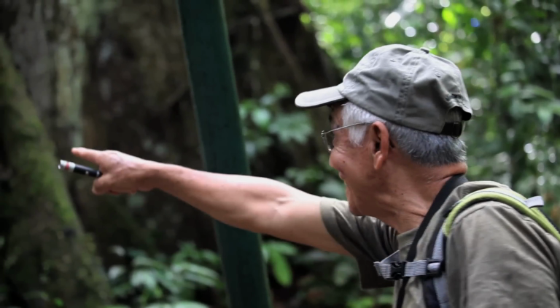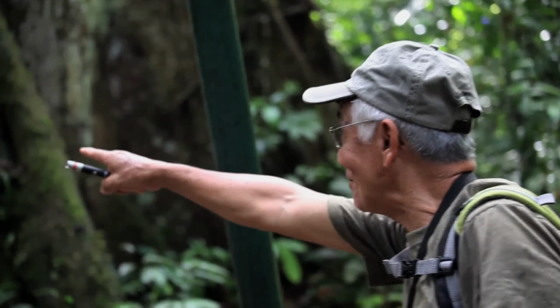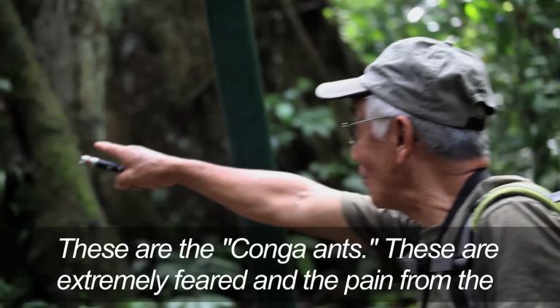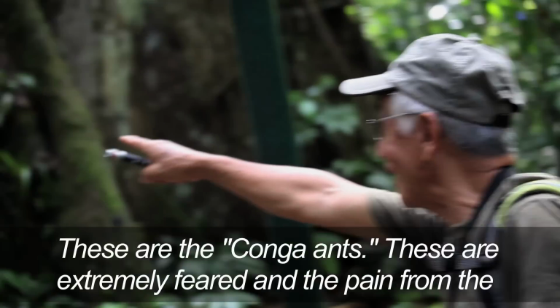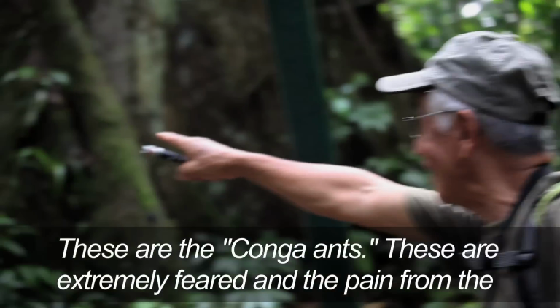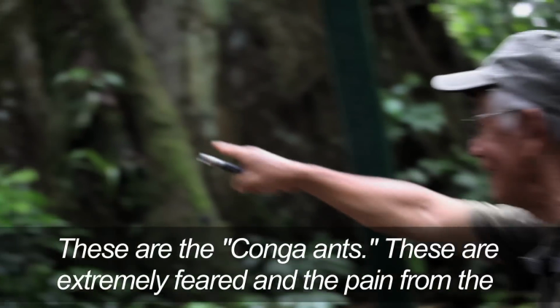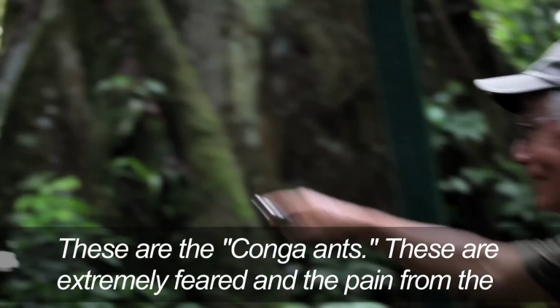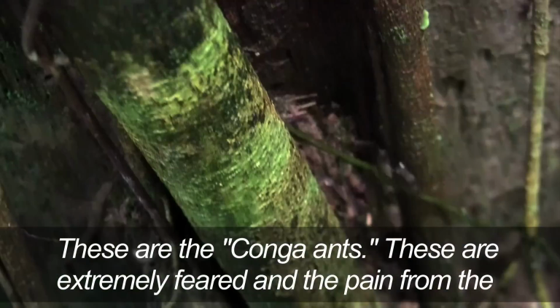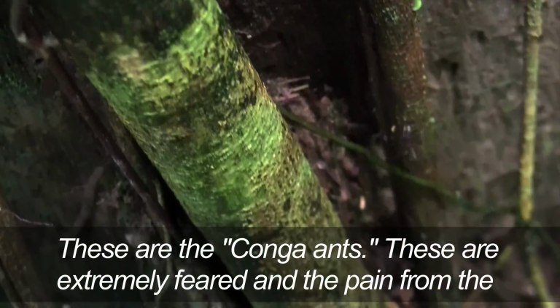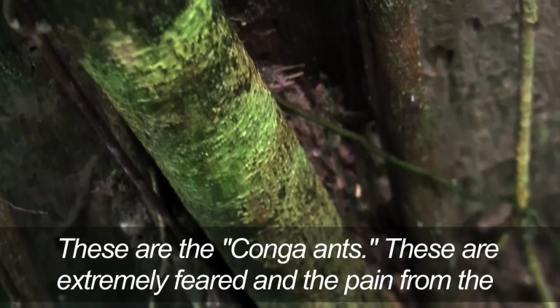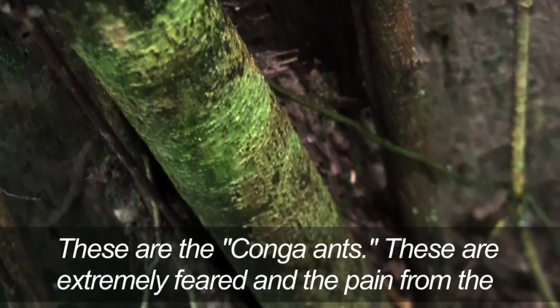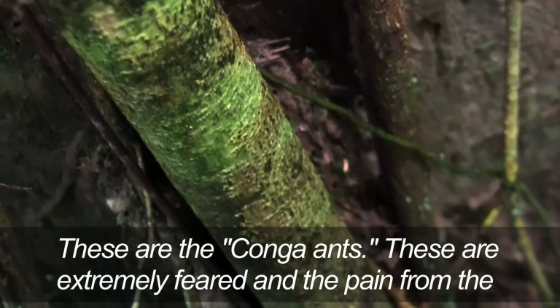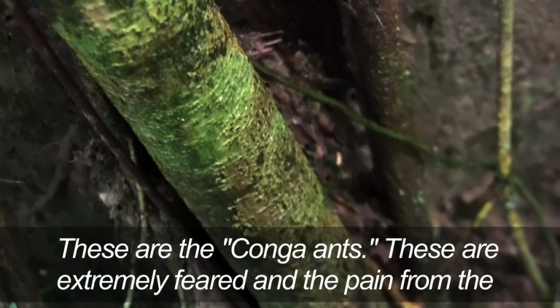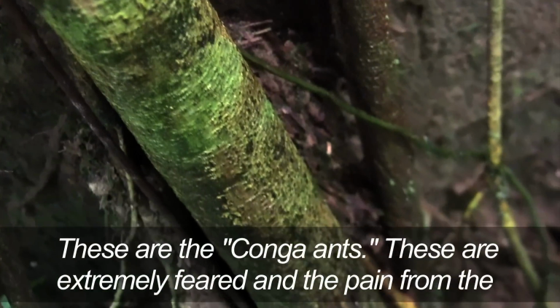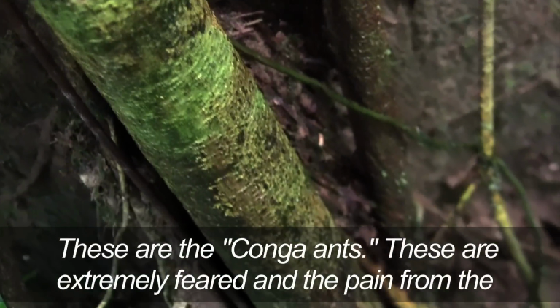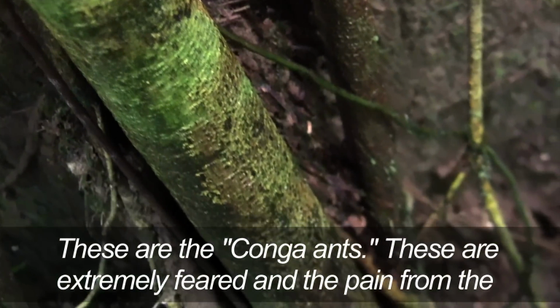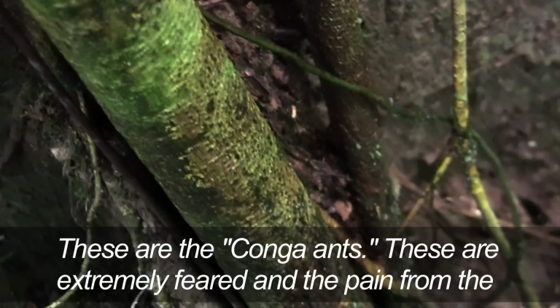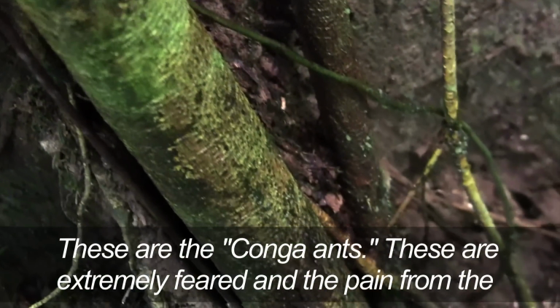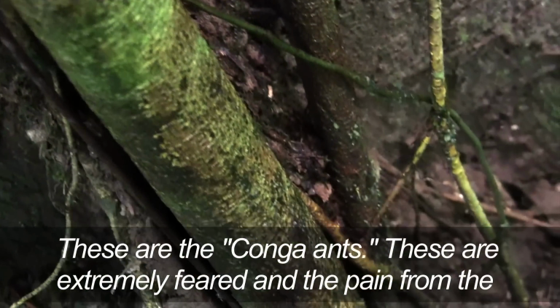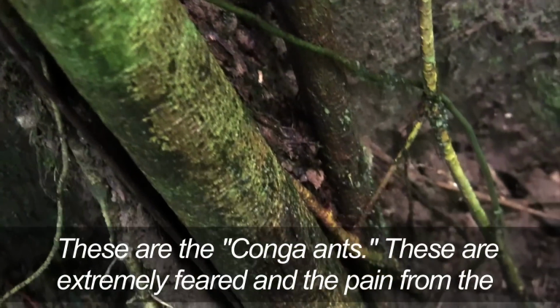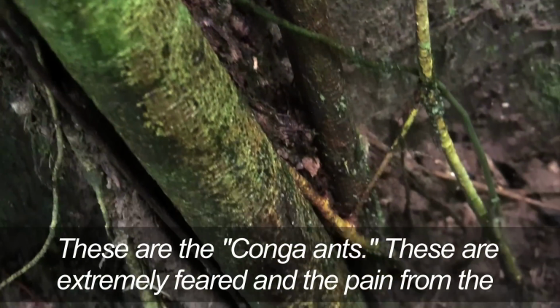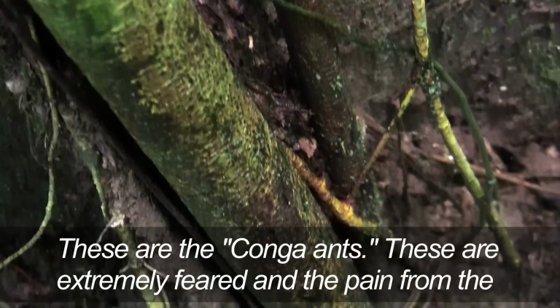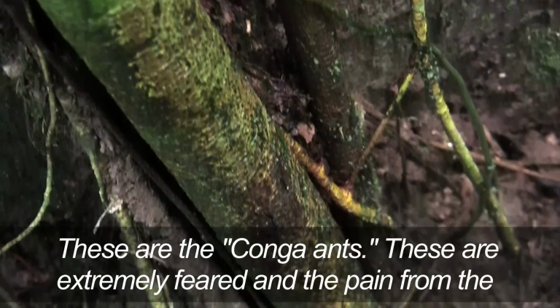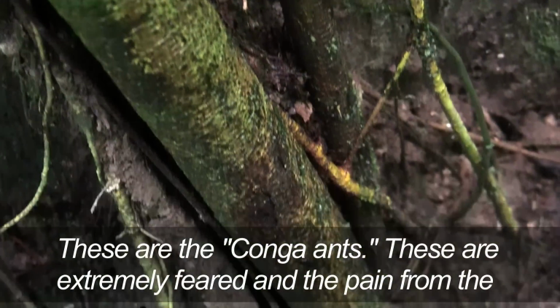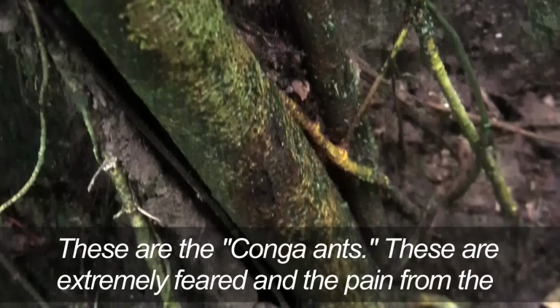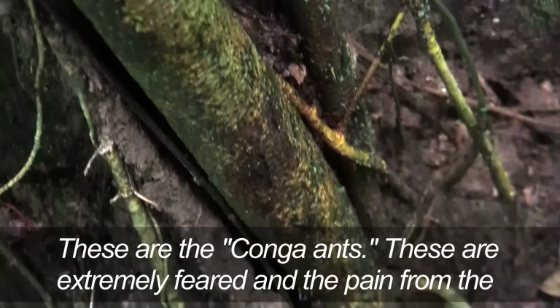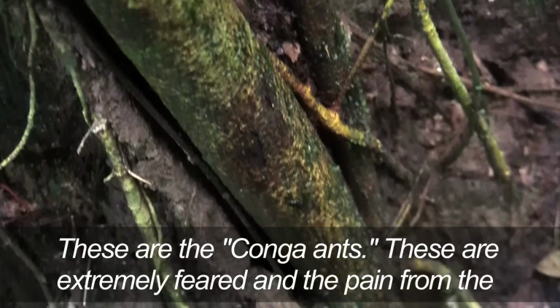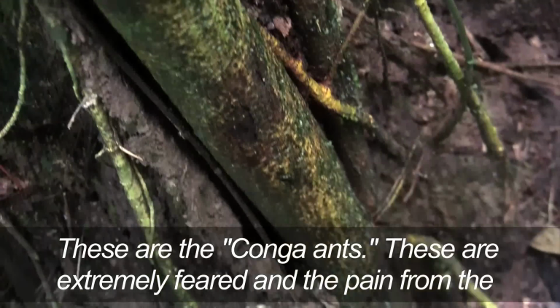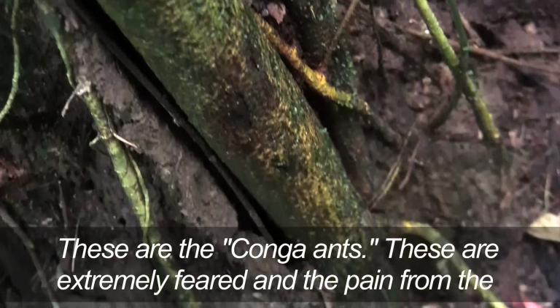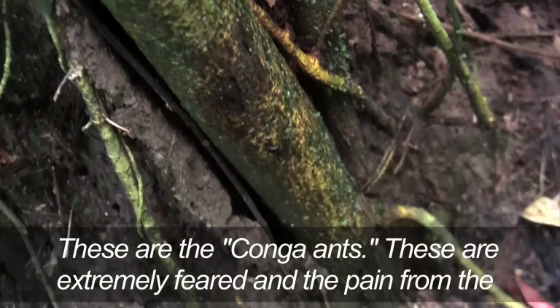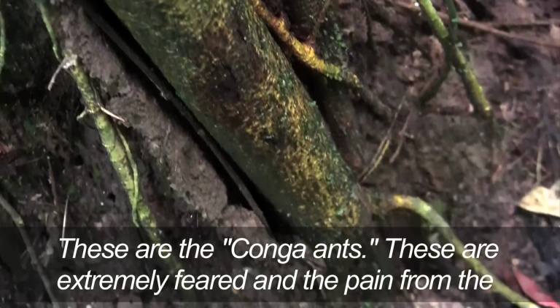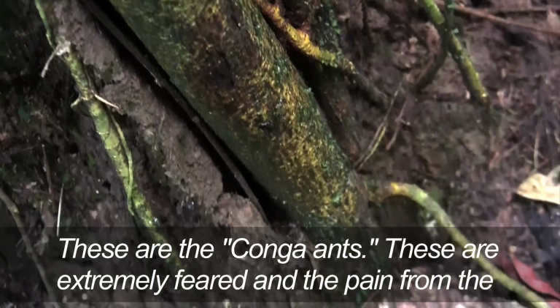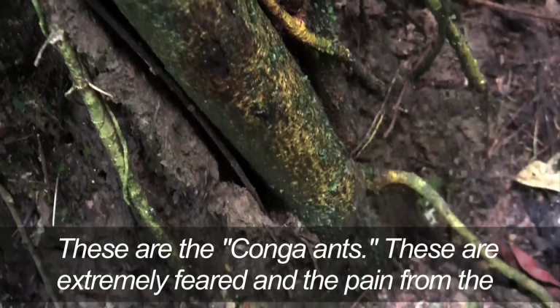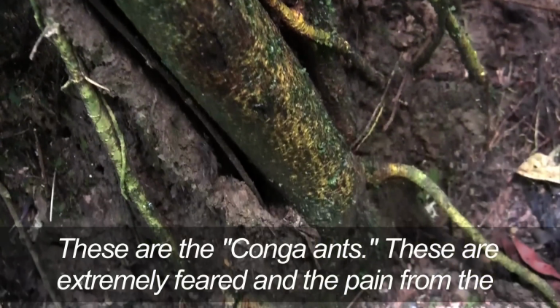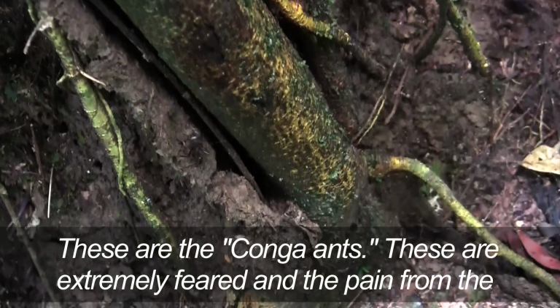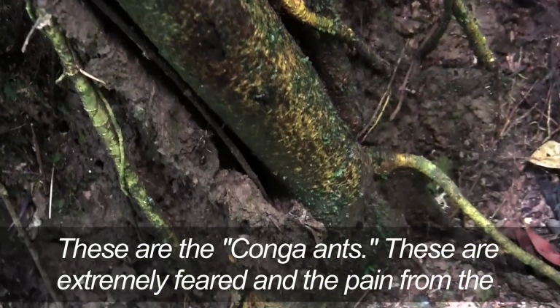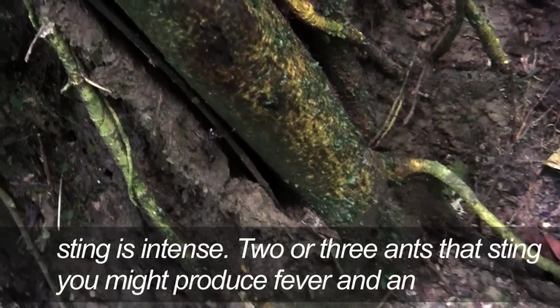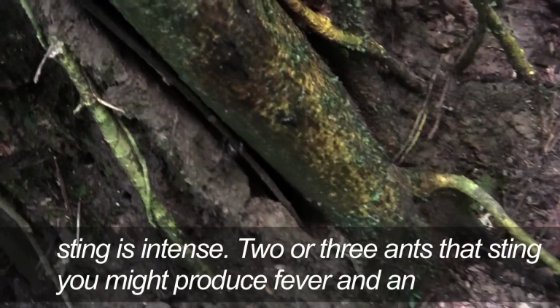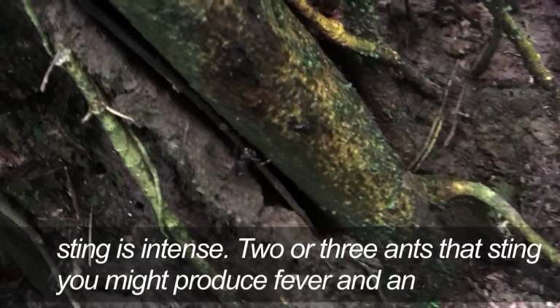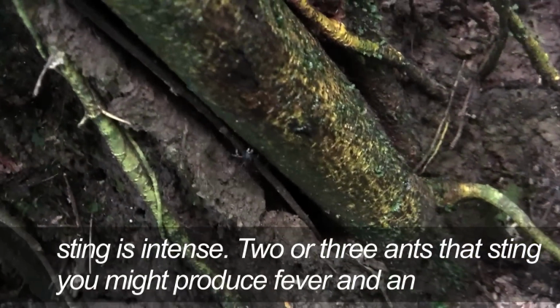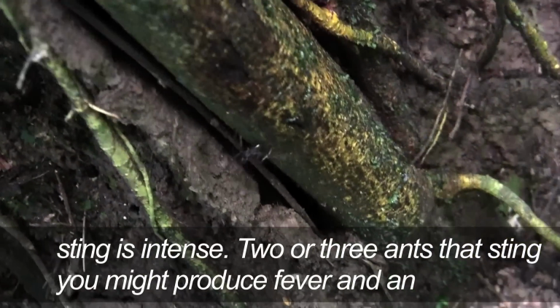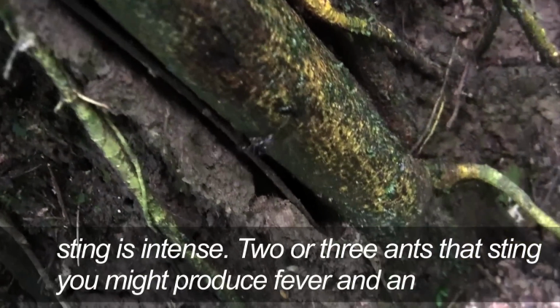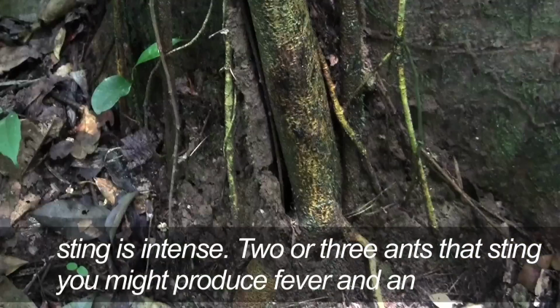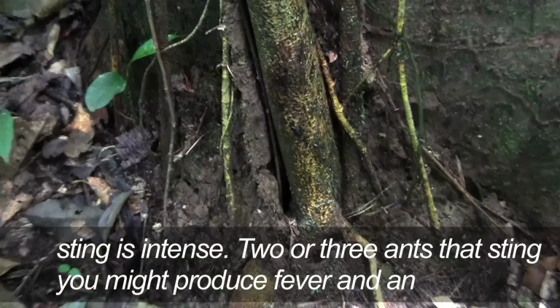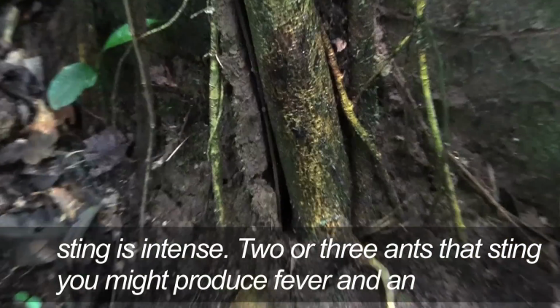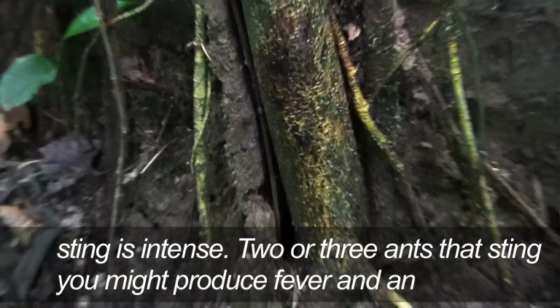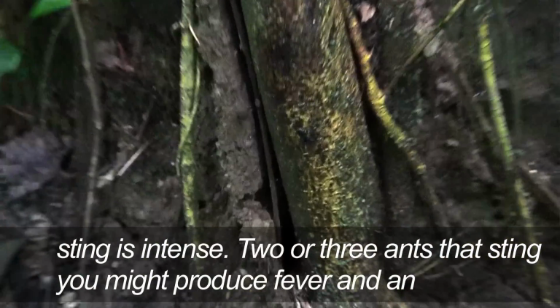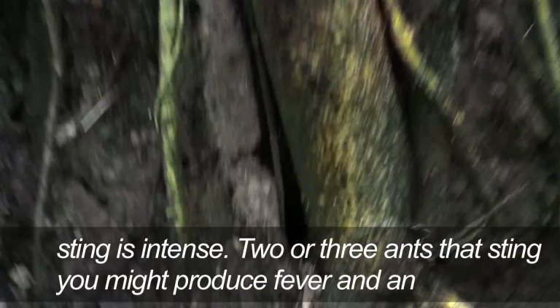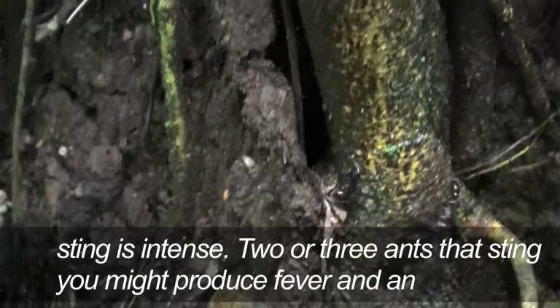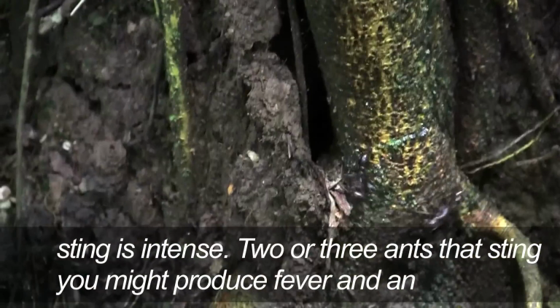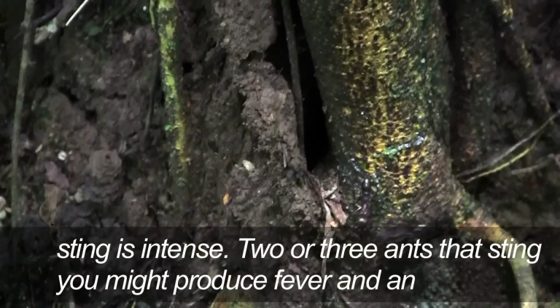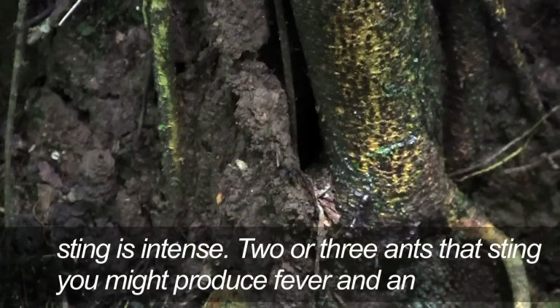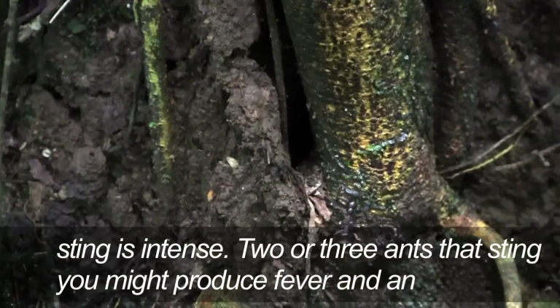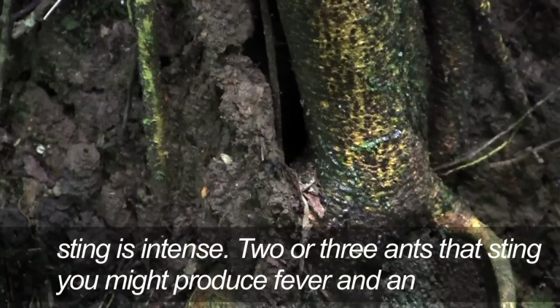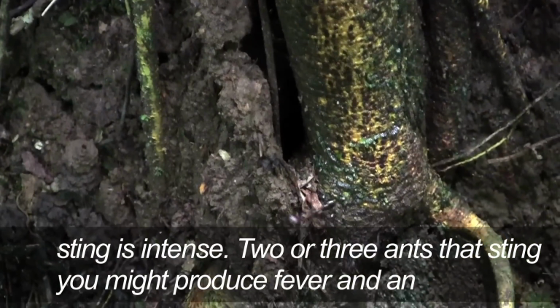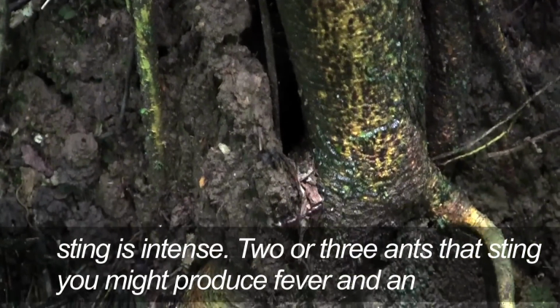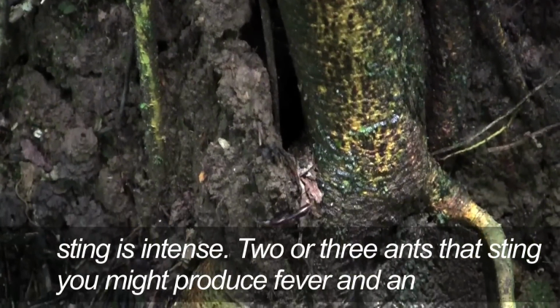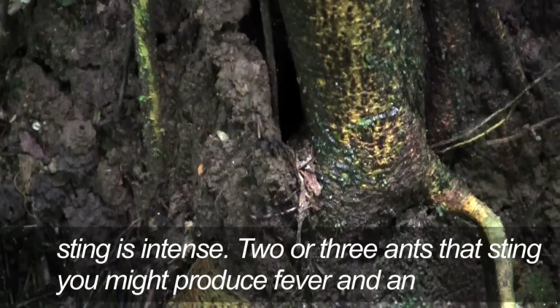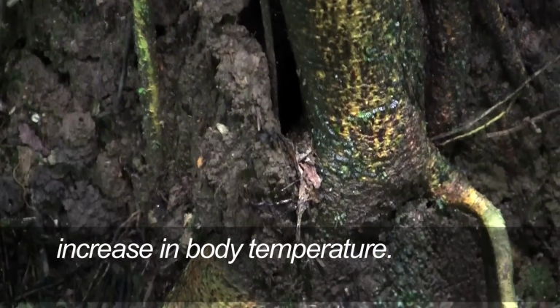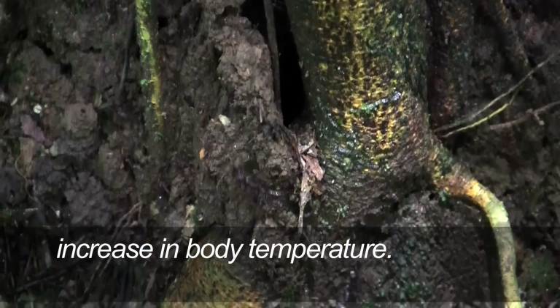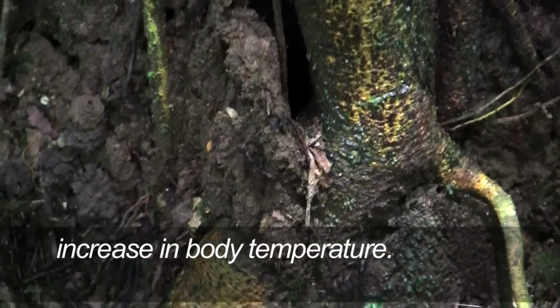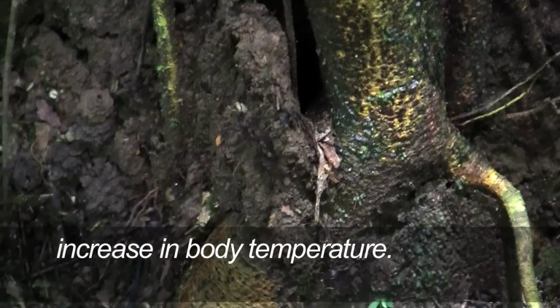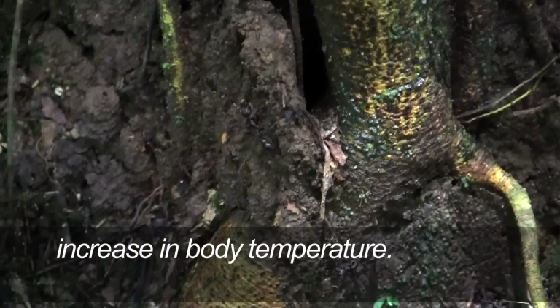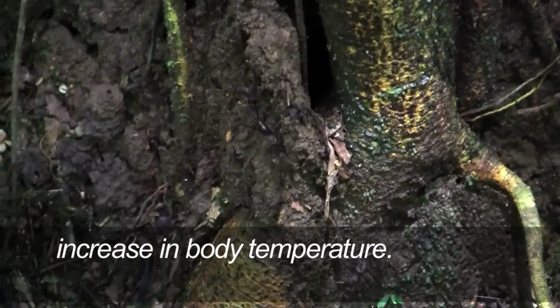These are the congas — the congas that are feared. With their sting they produce intense pain. Two or three of these ants are enough to cause fever or a high temperature.